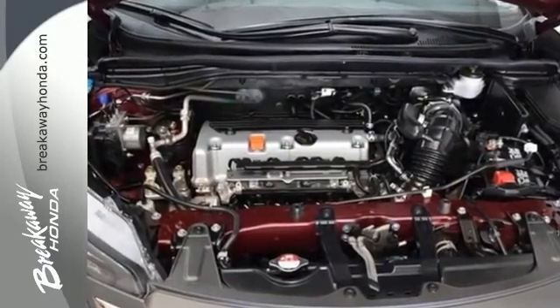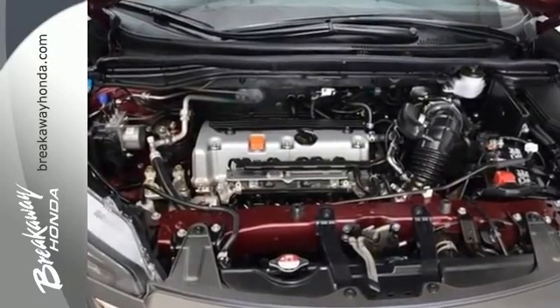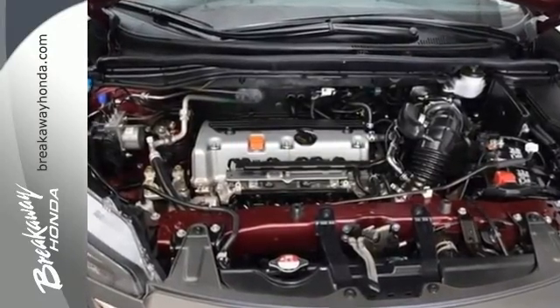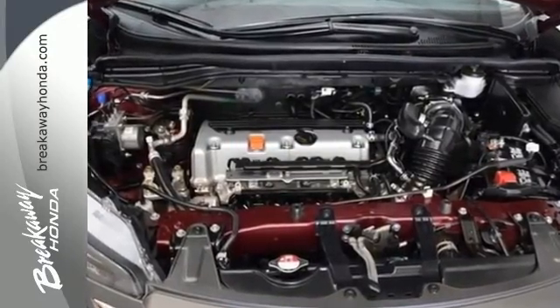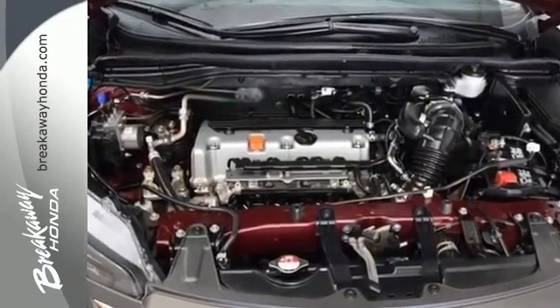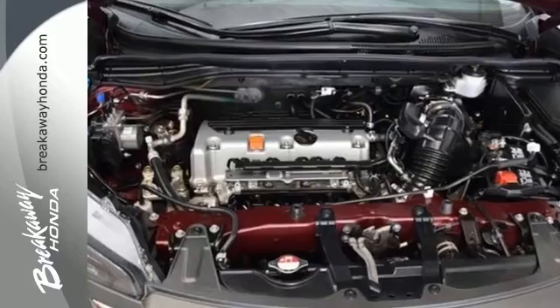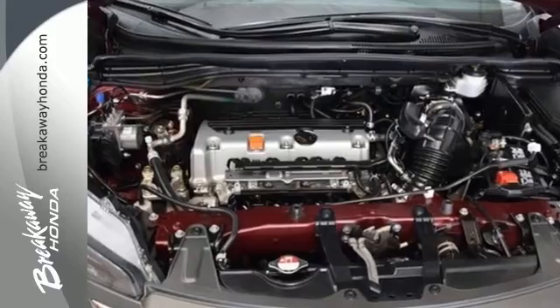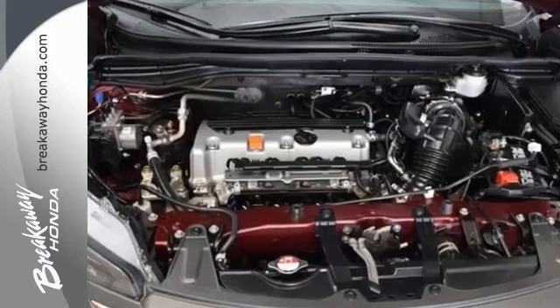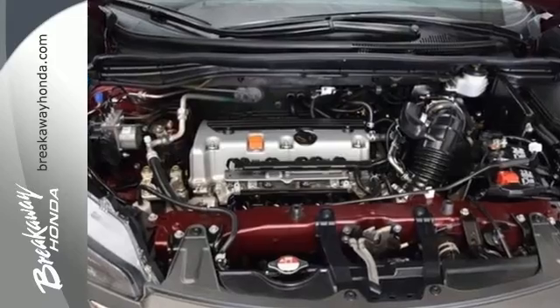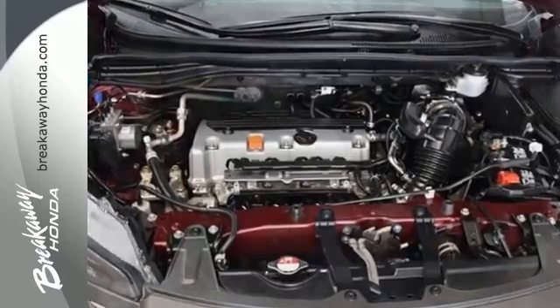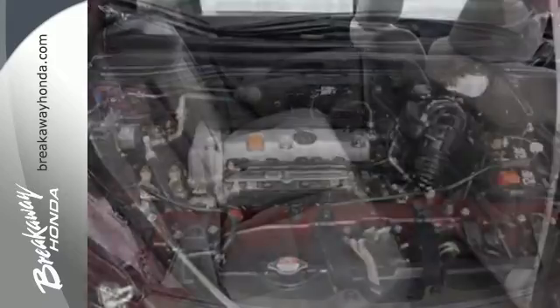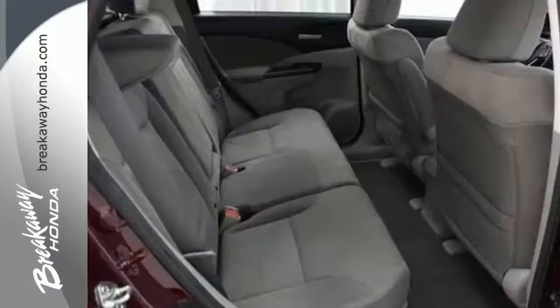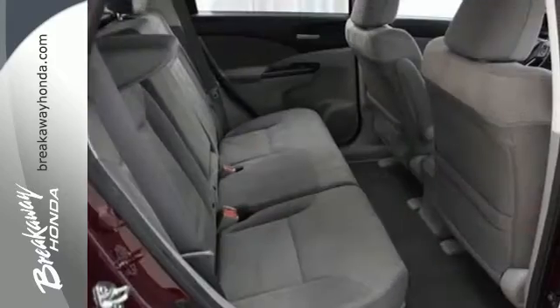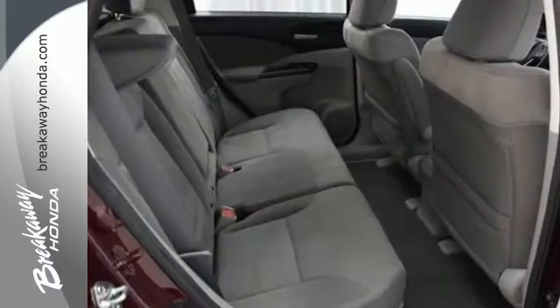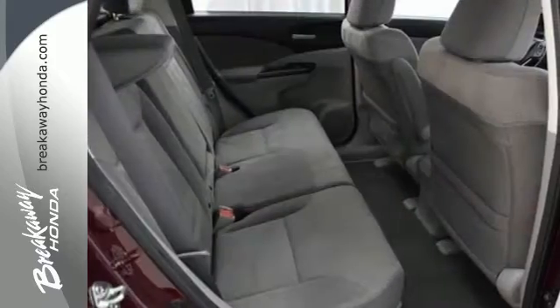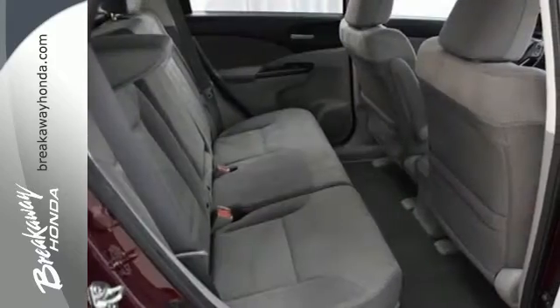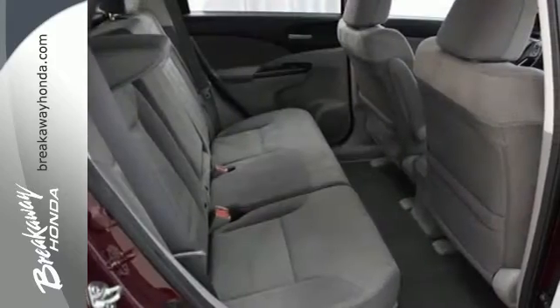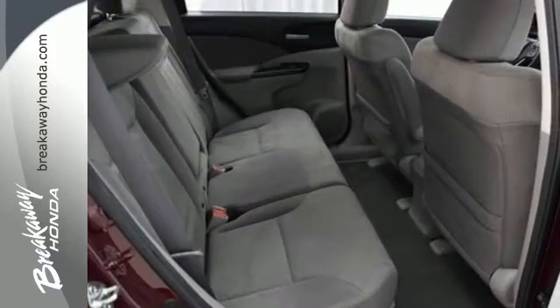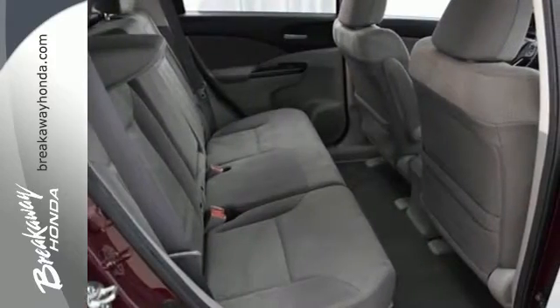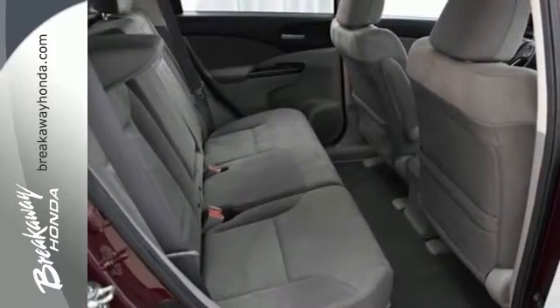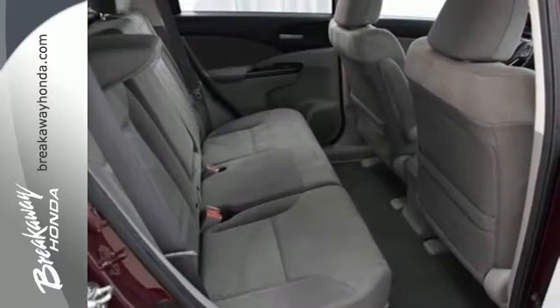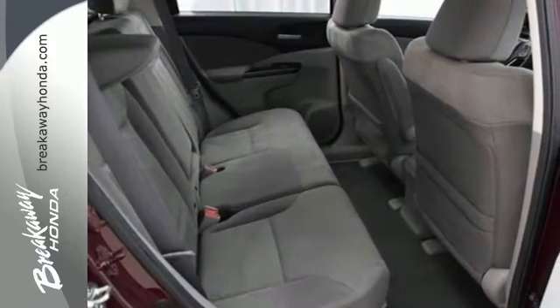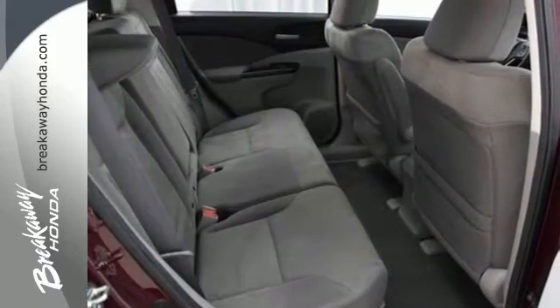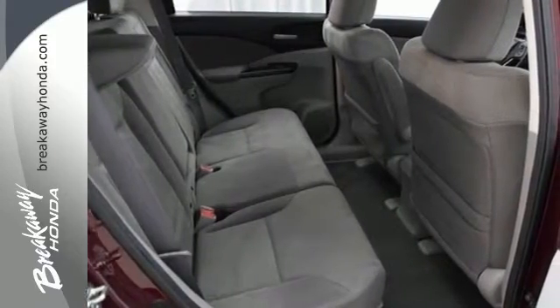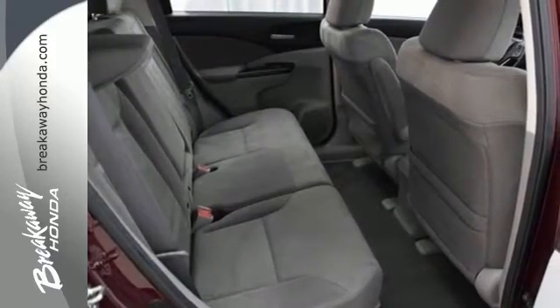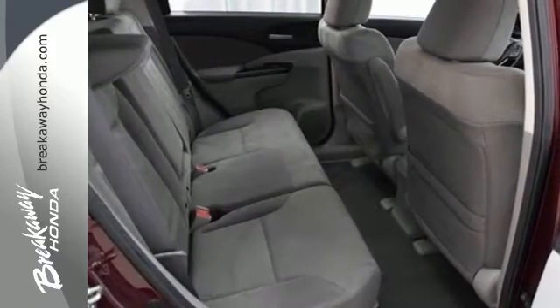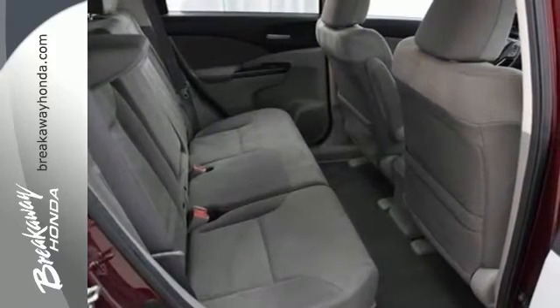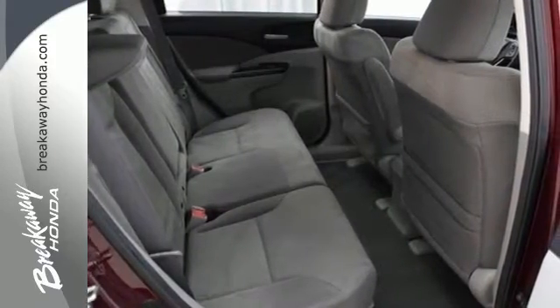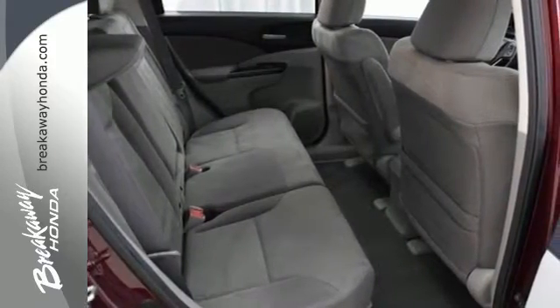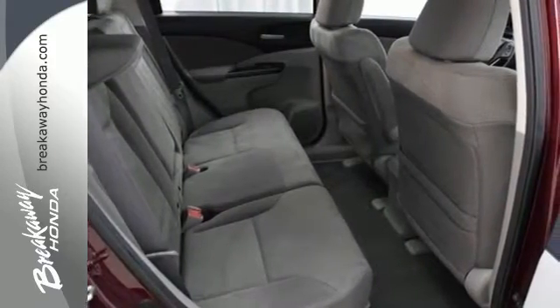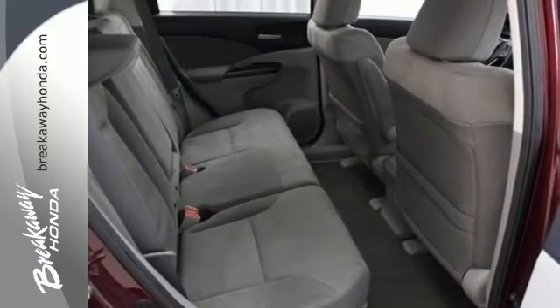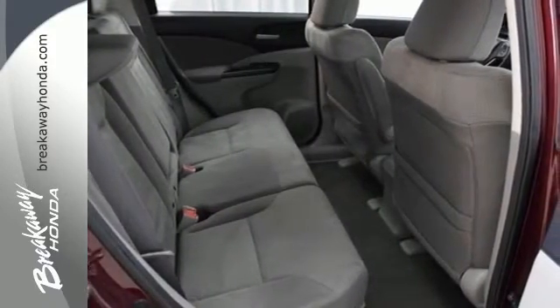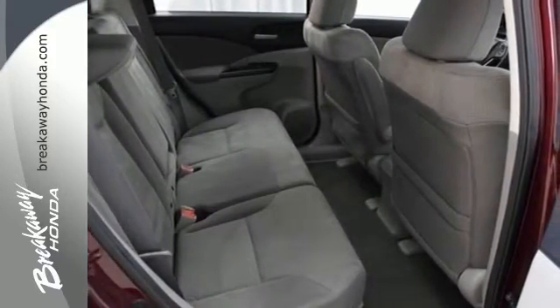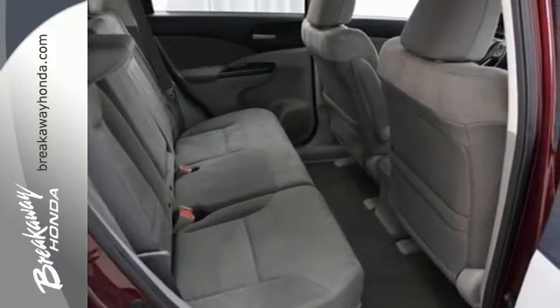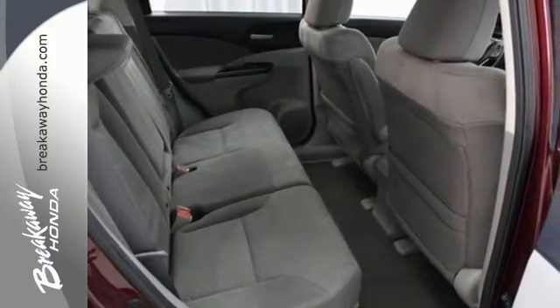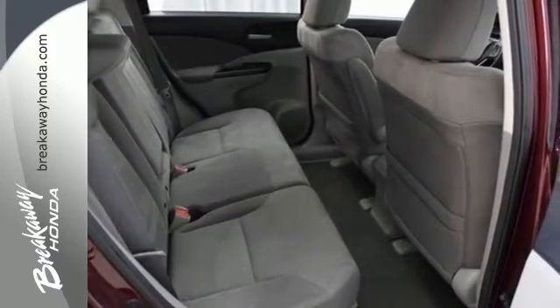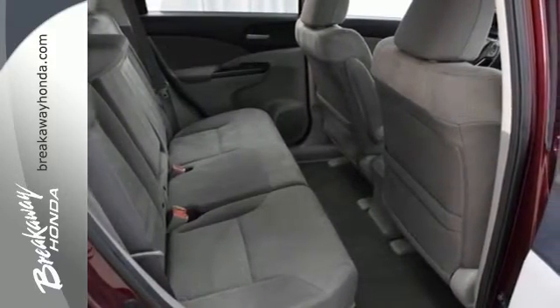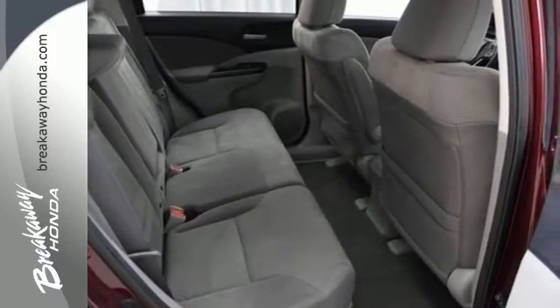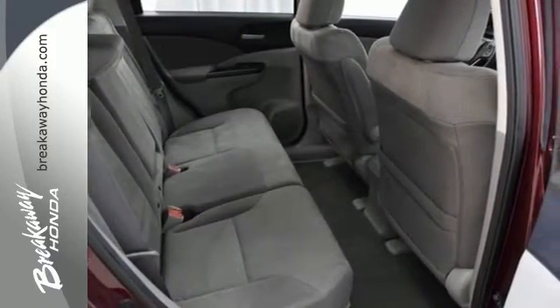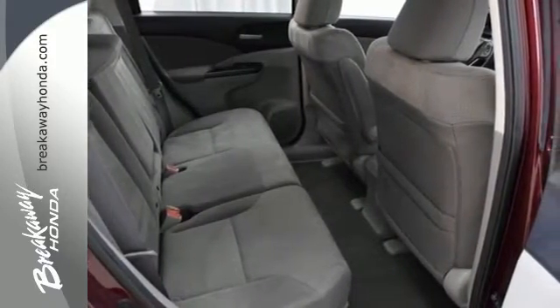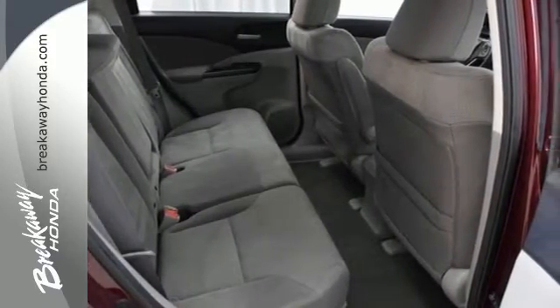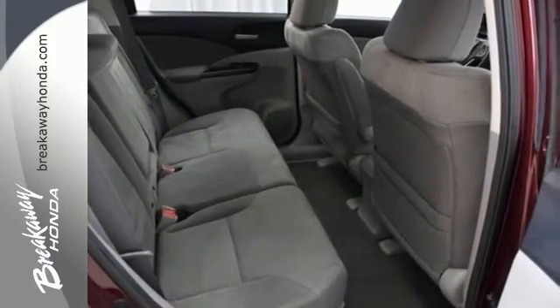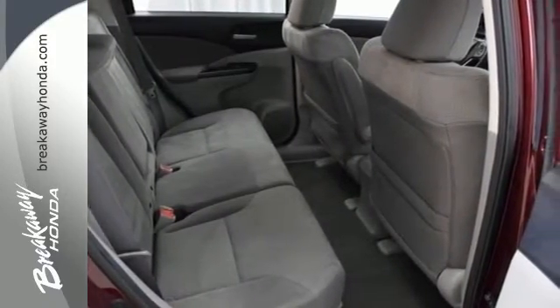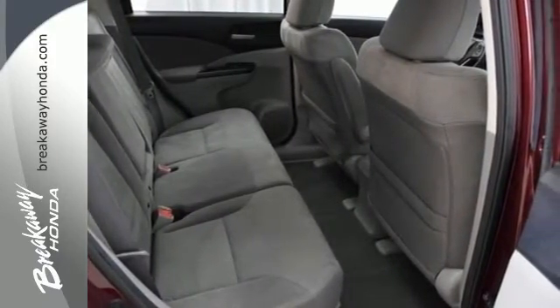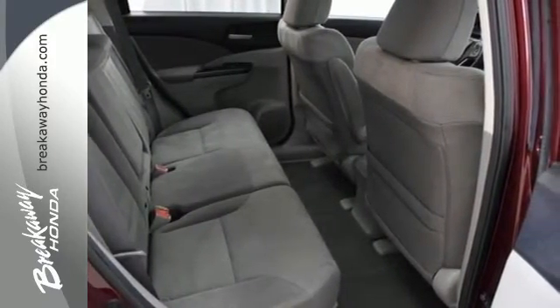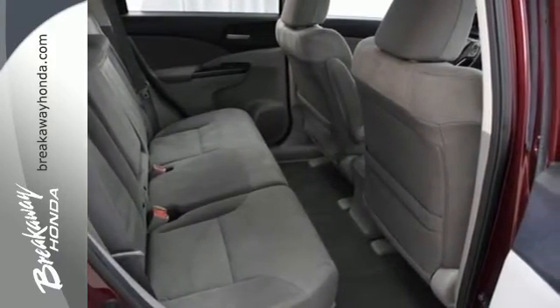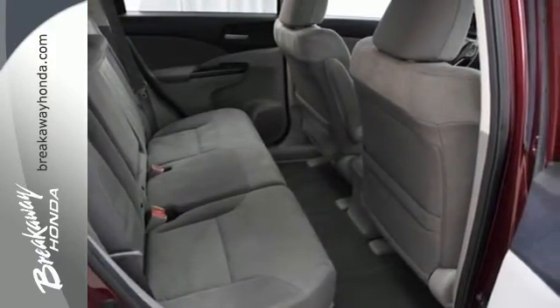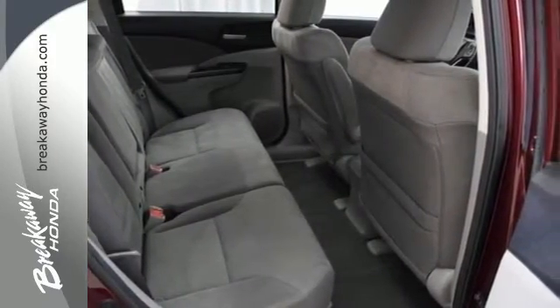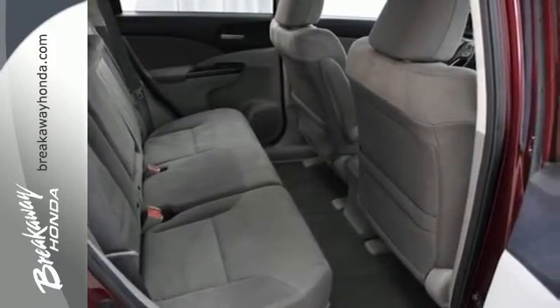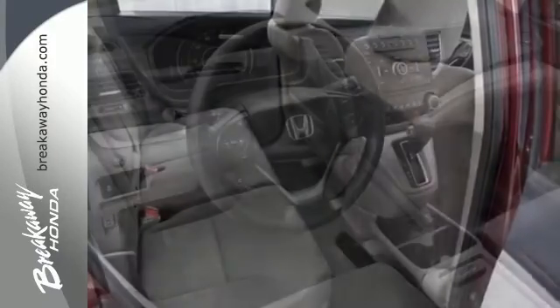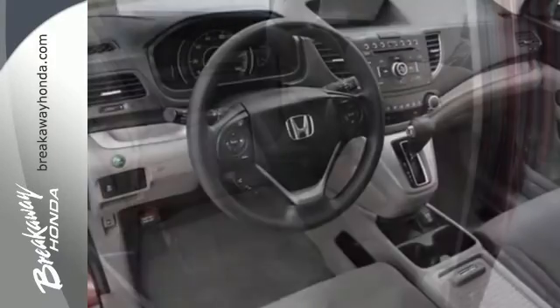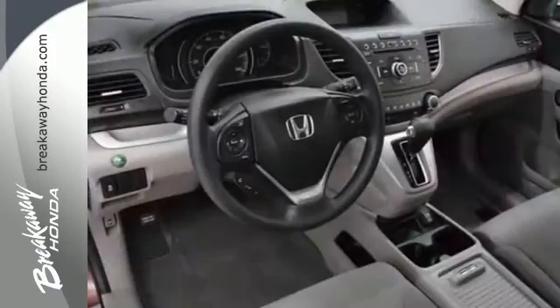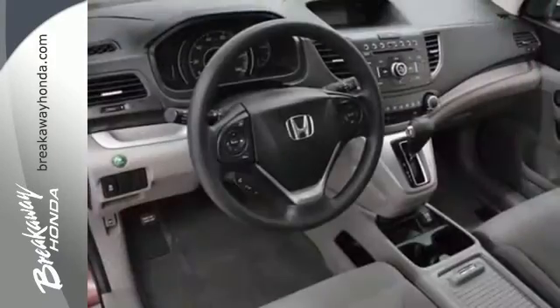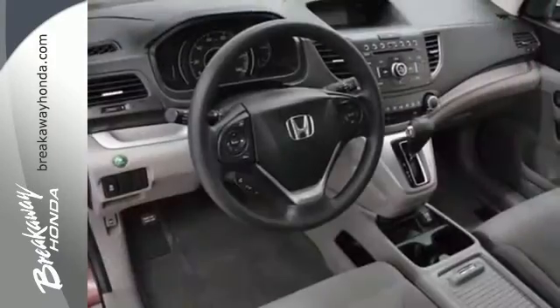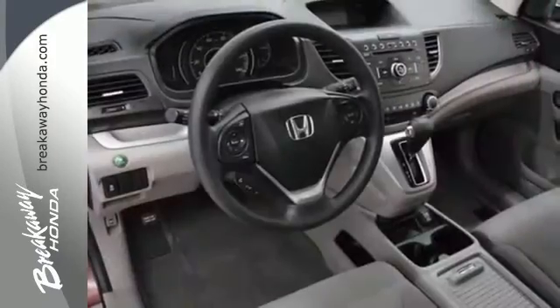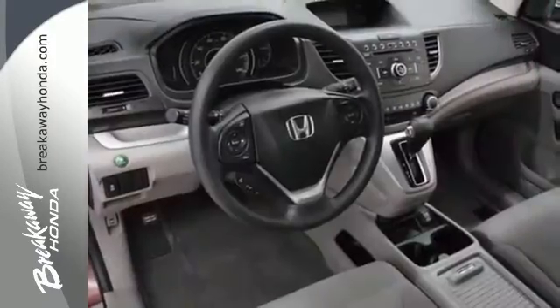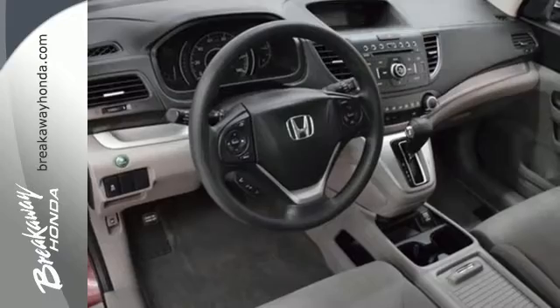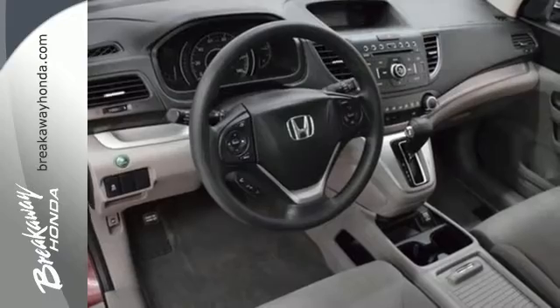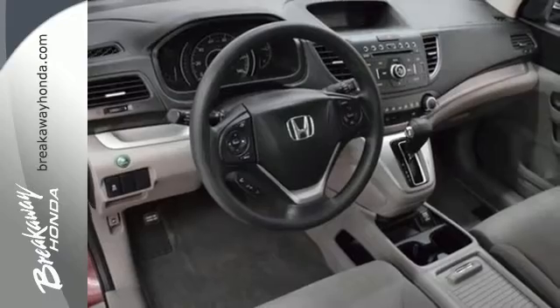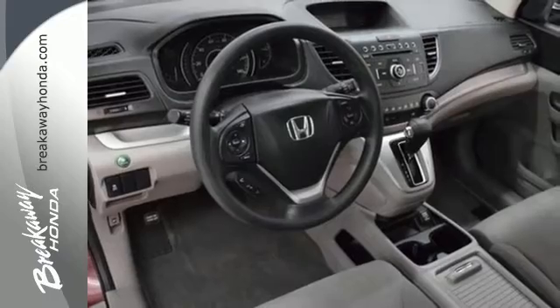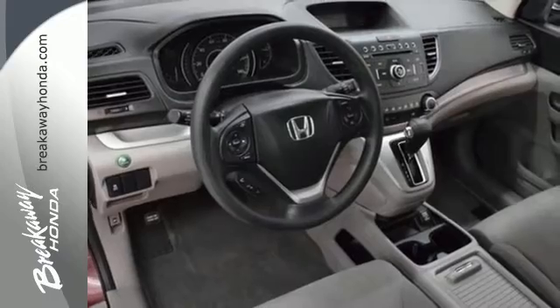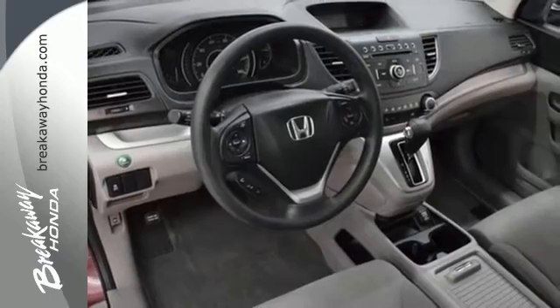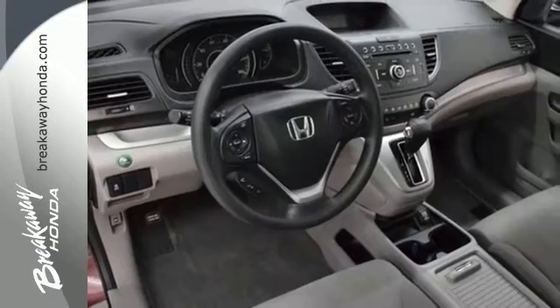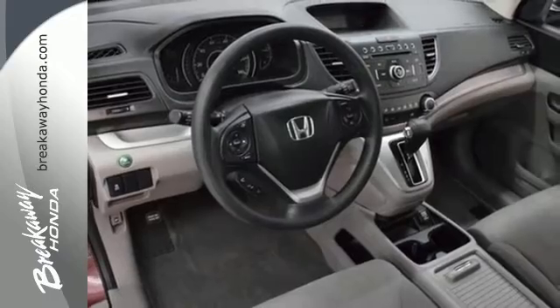It also has wonderful safety features including anti-lock brakes, multiple airbags, and stability and traction control.